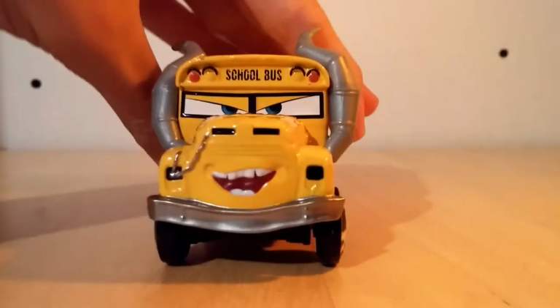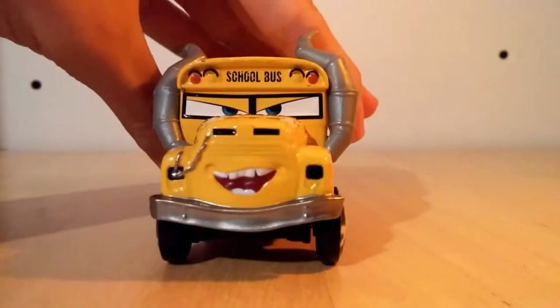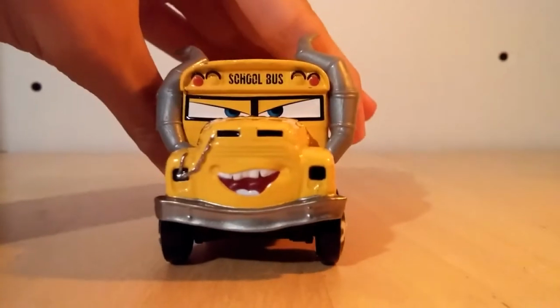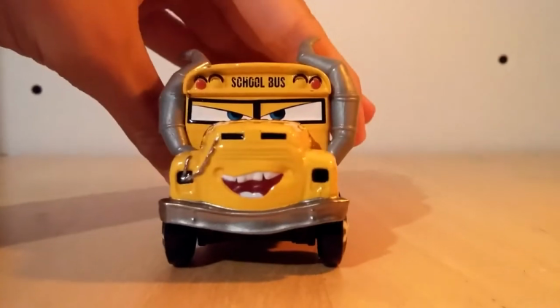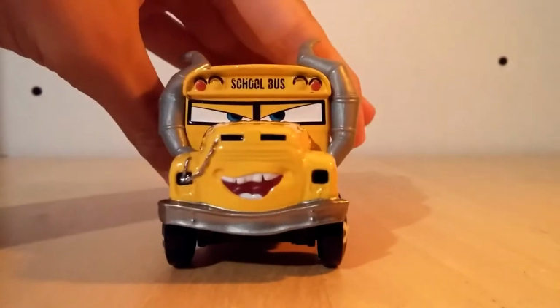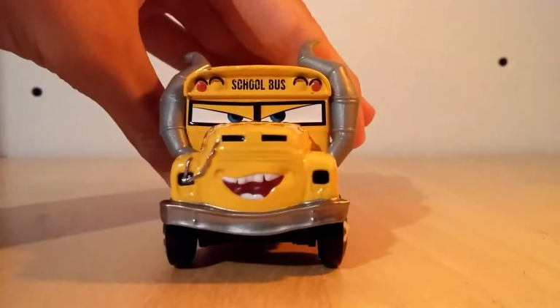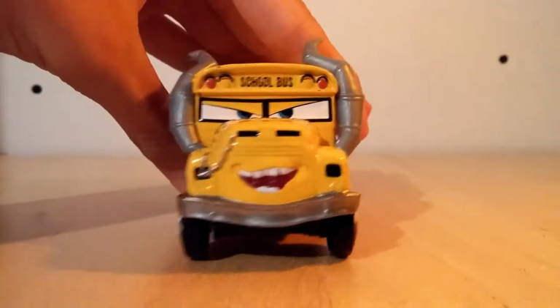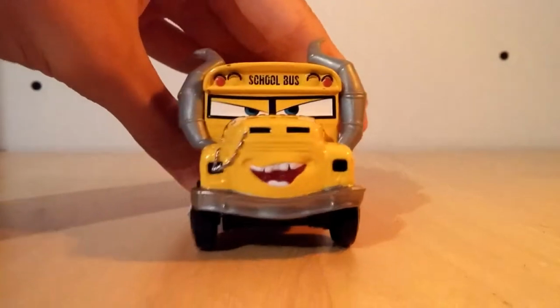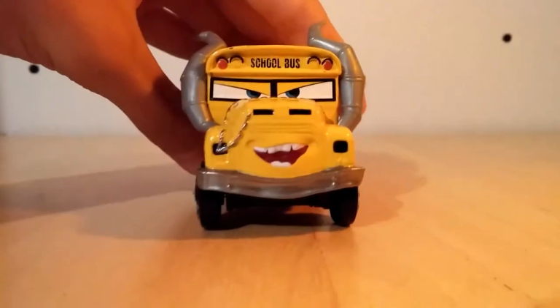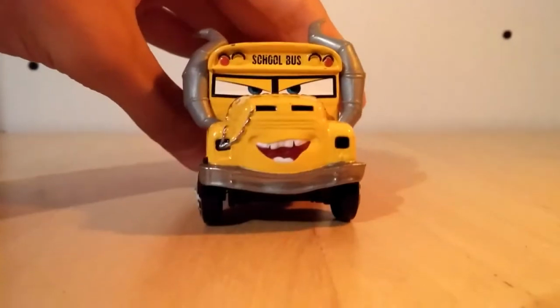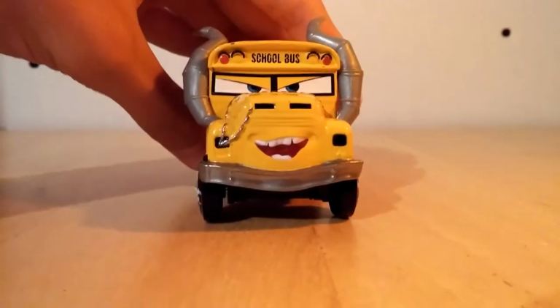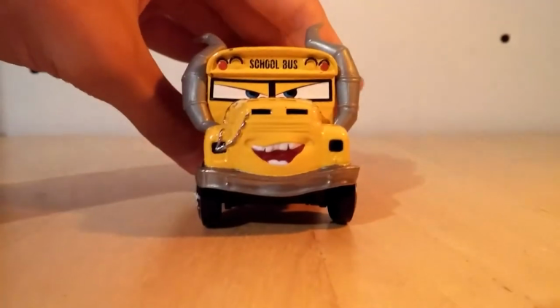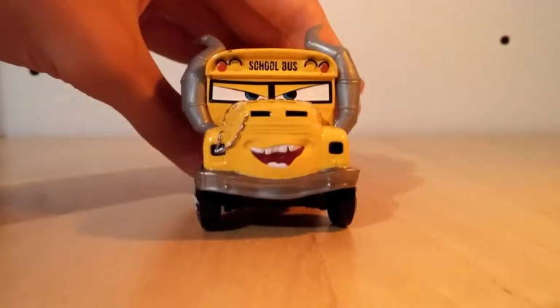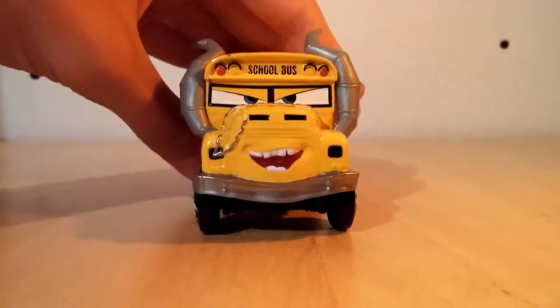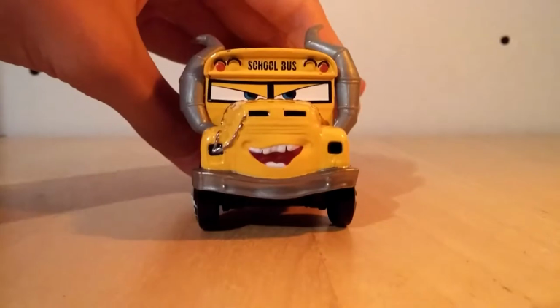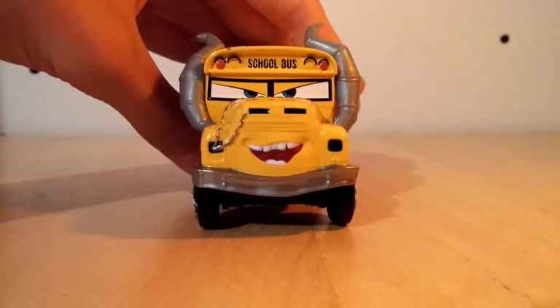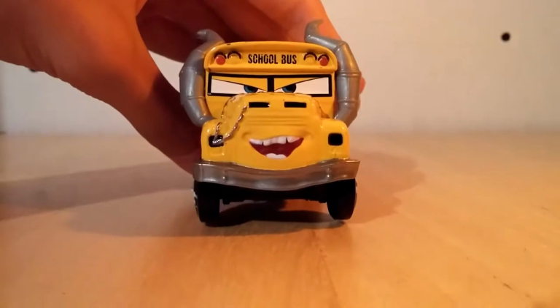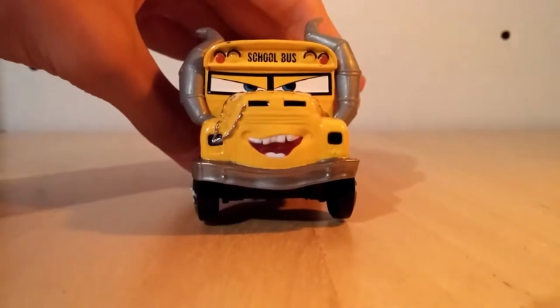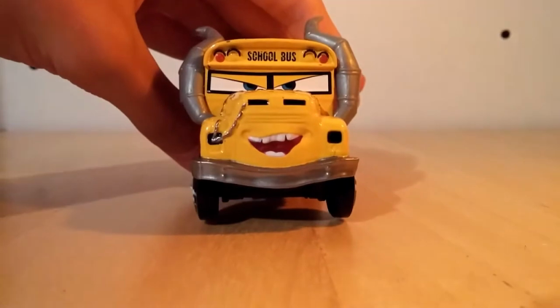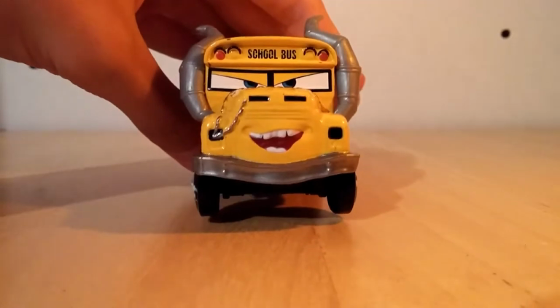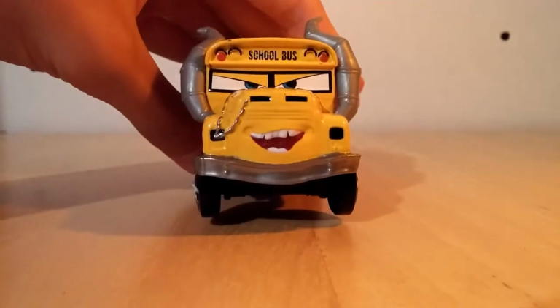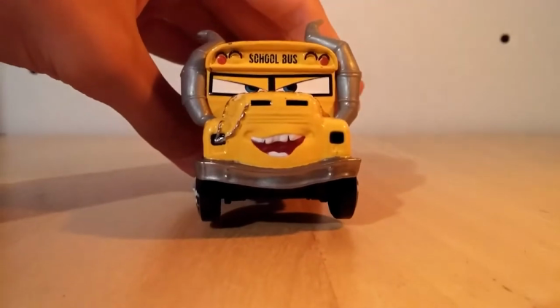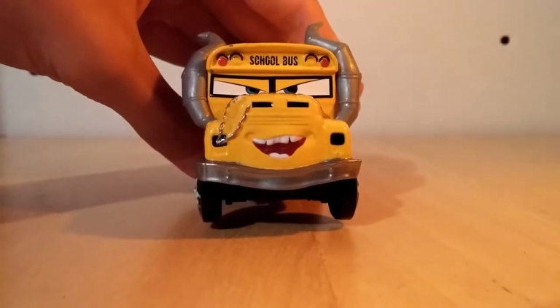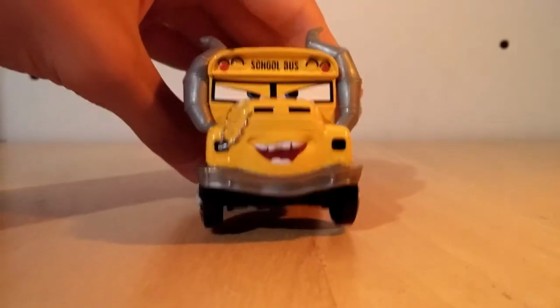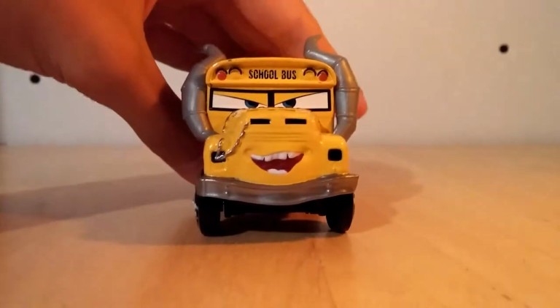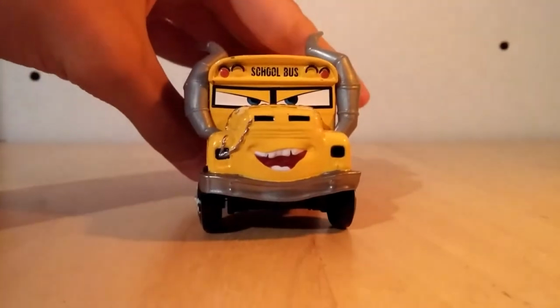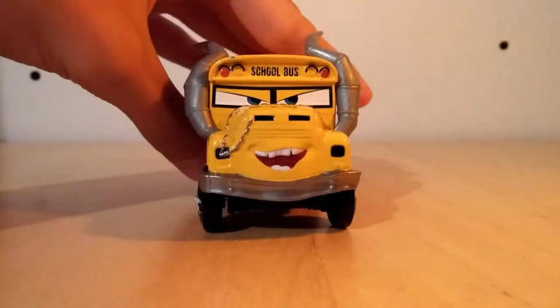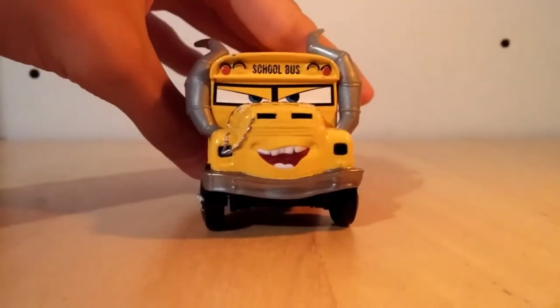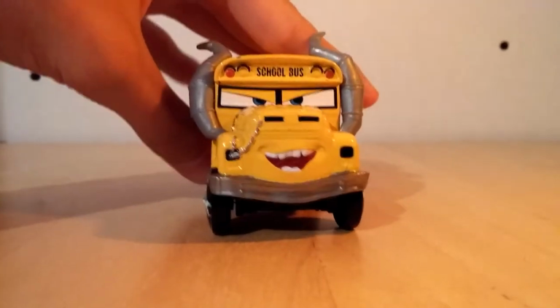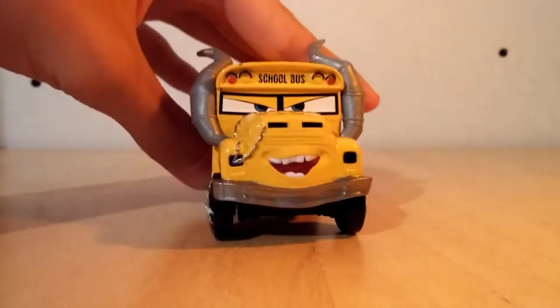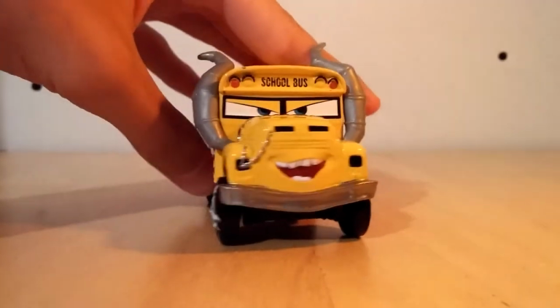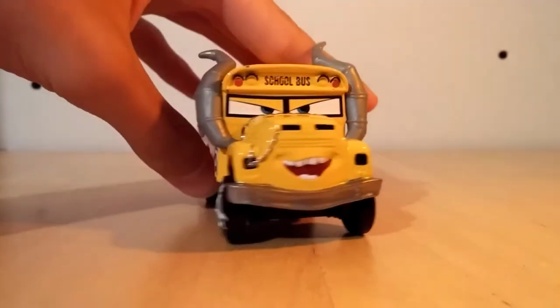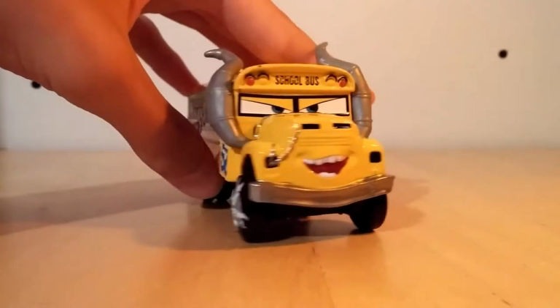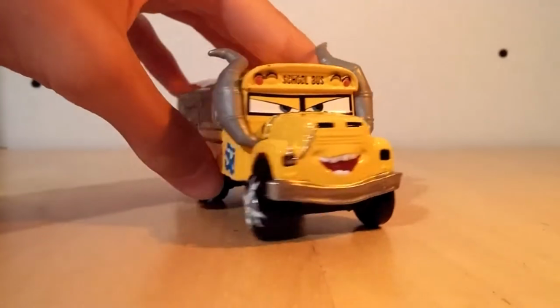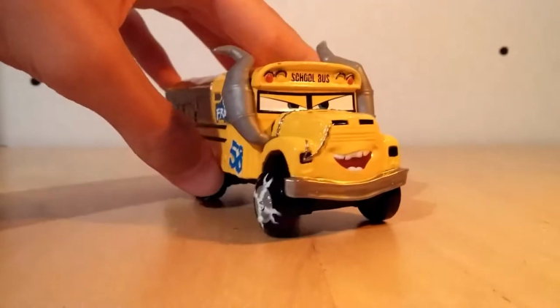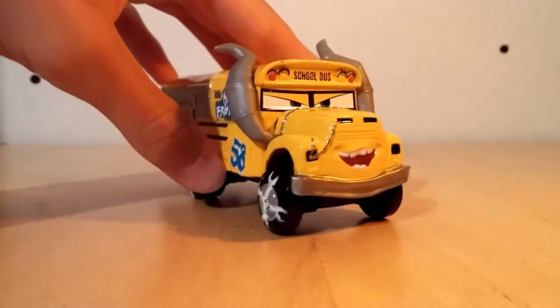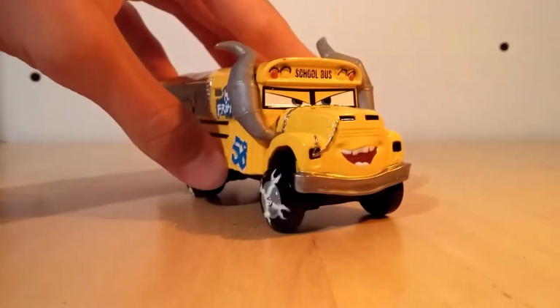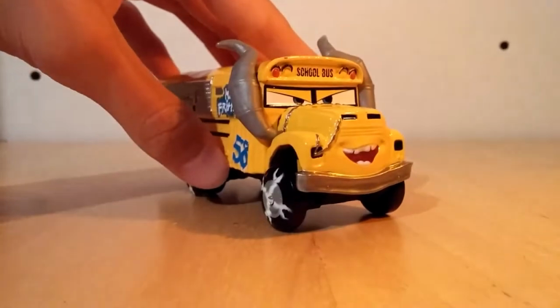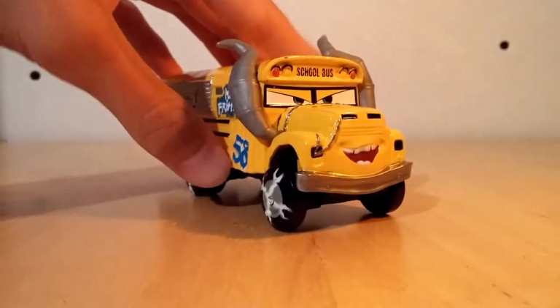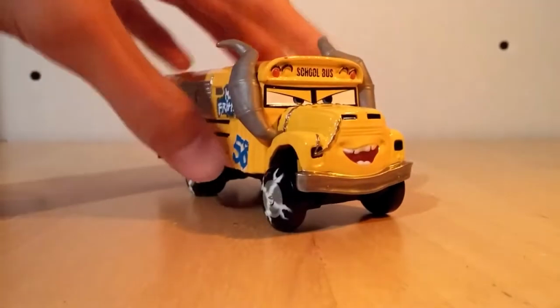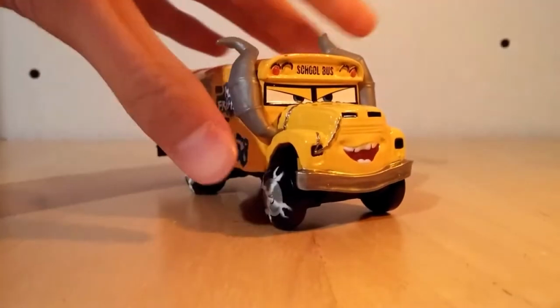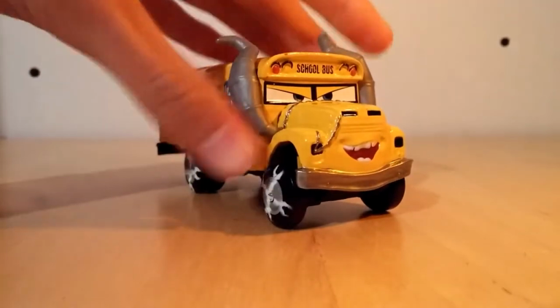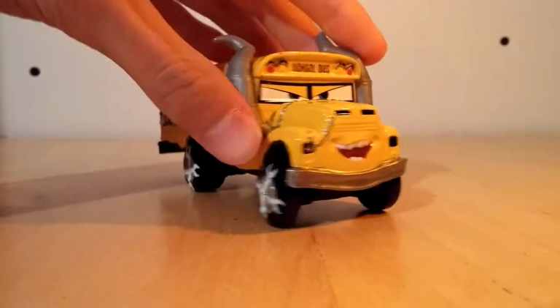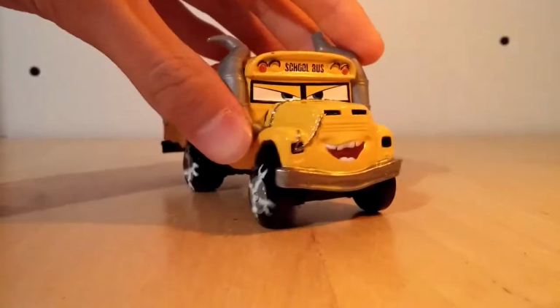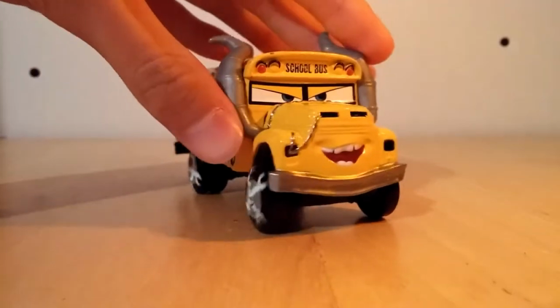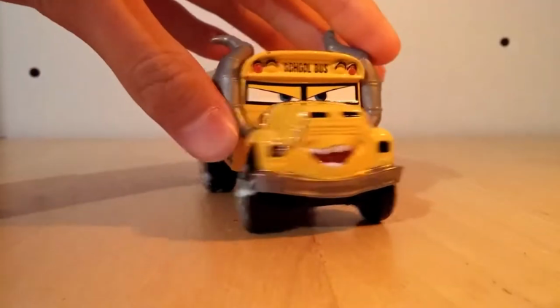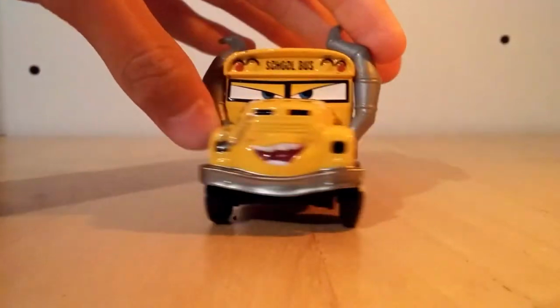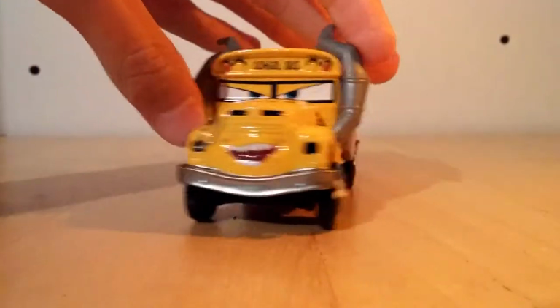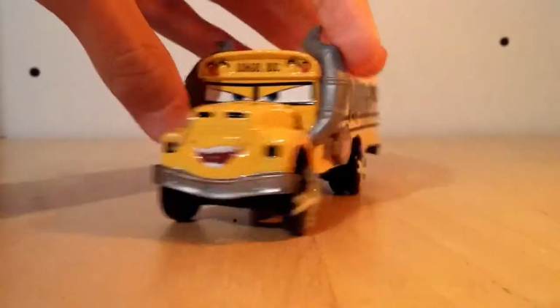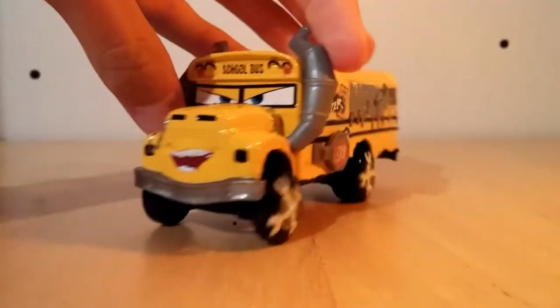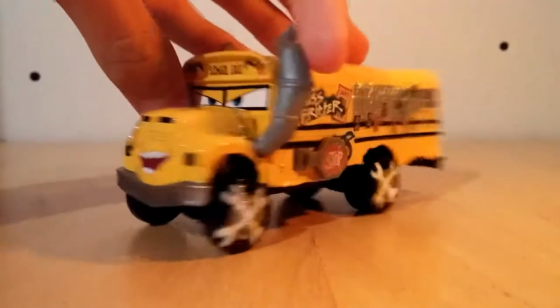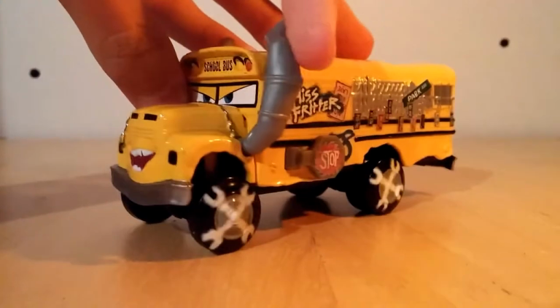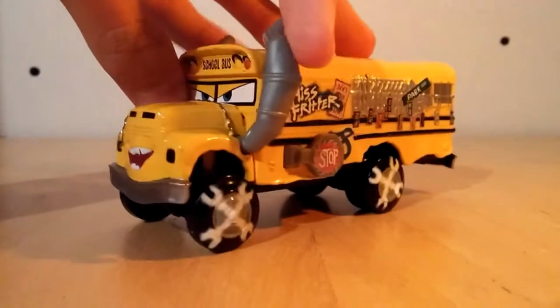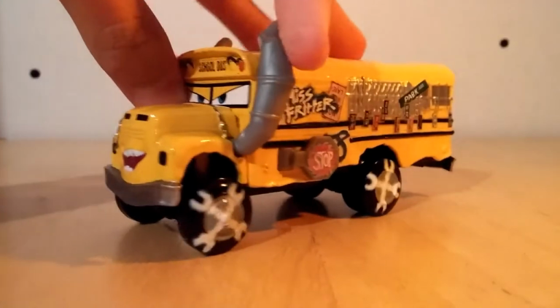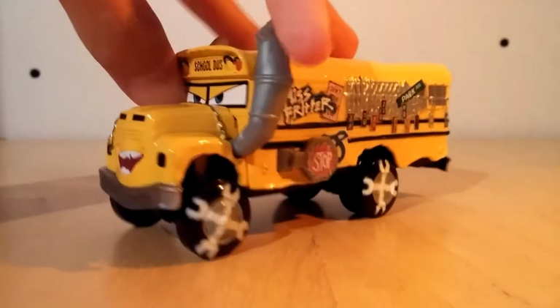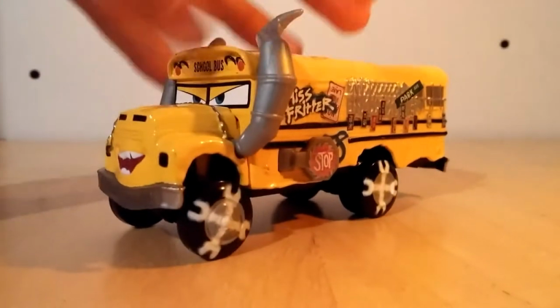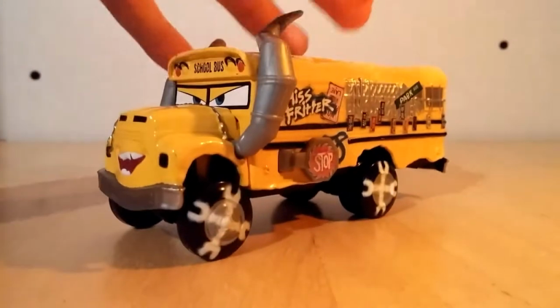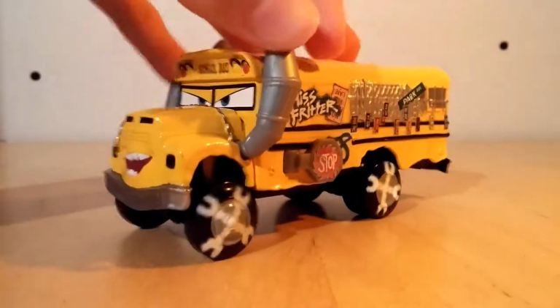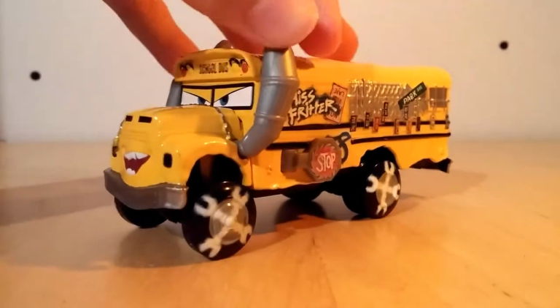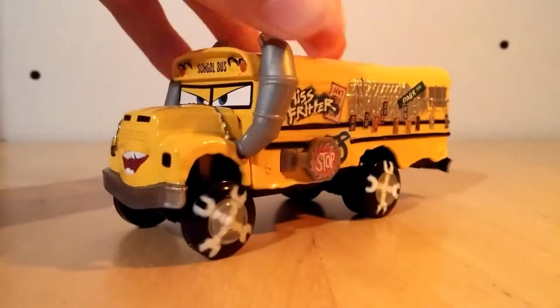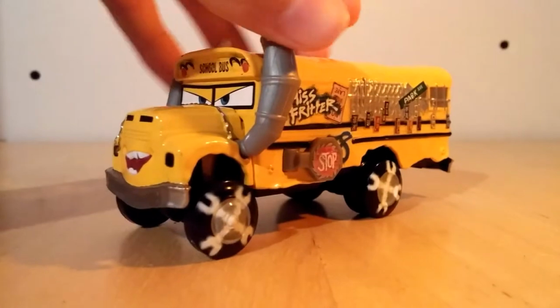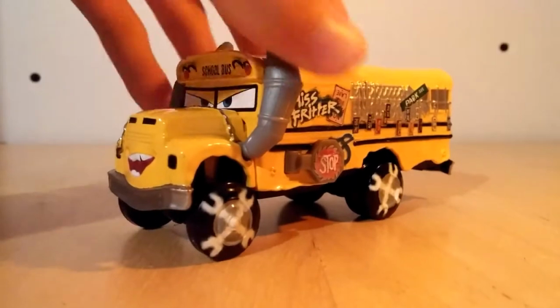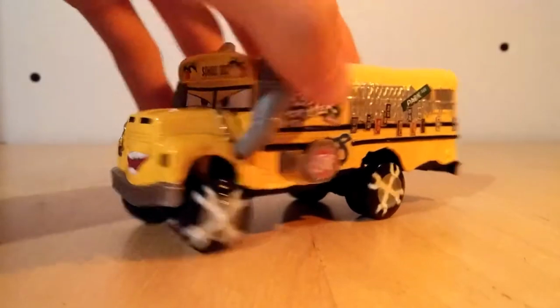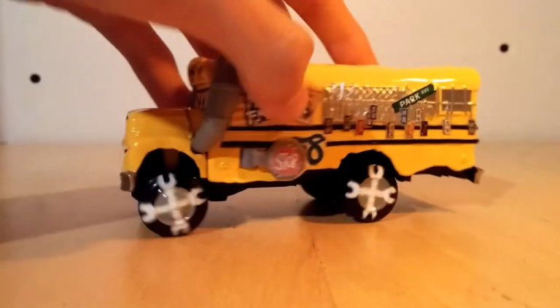It's a school bus. I like her expression — she looks pretty intimidating.